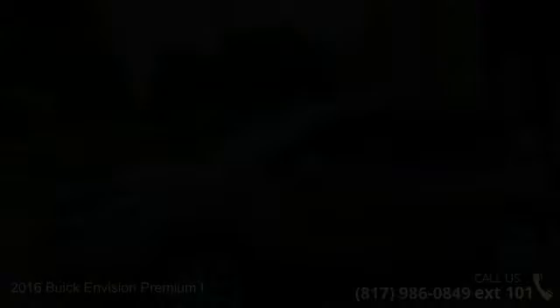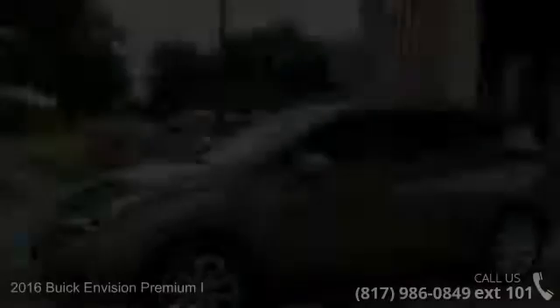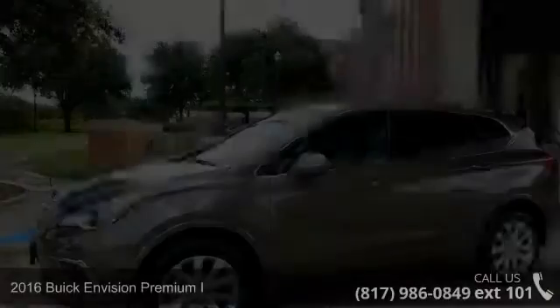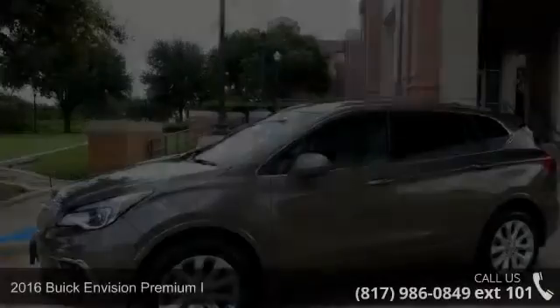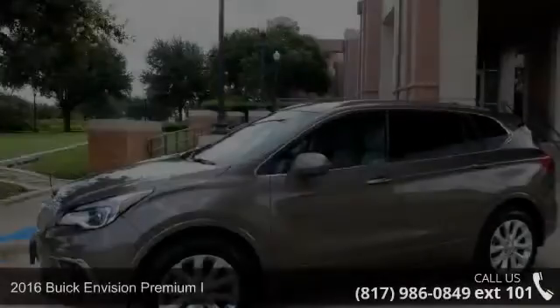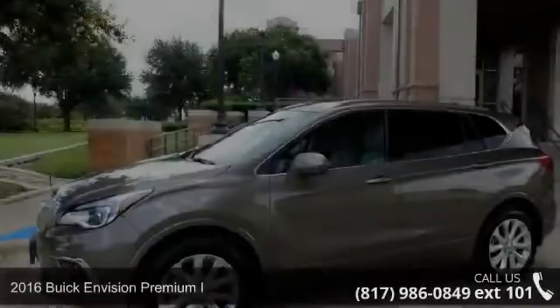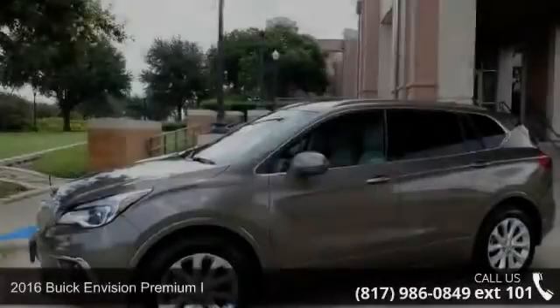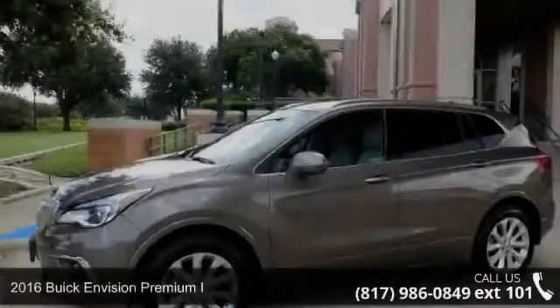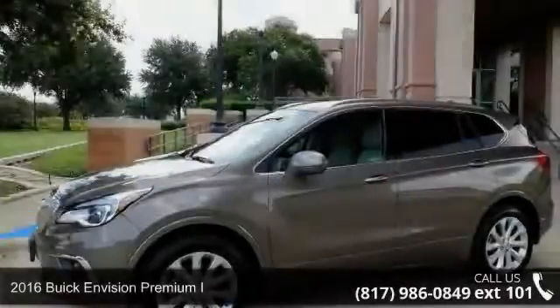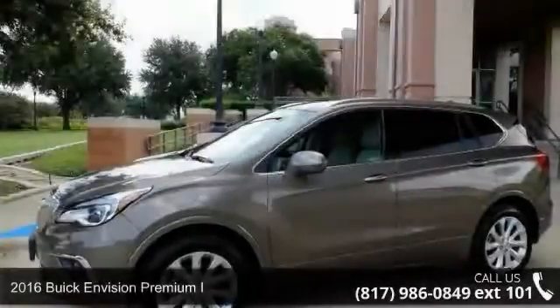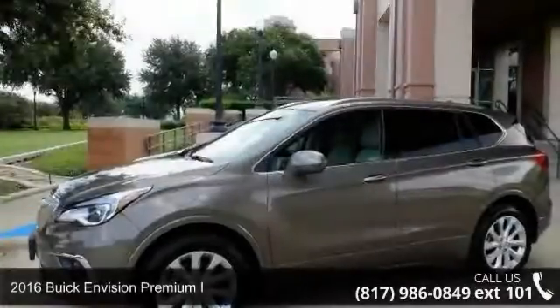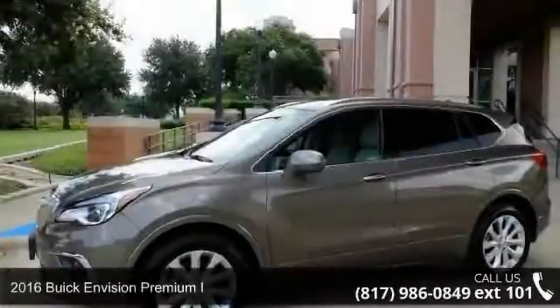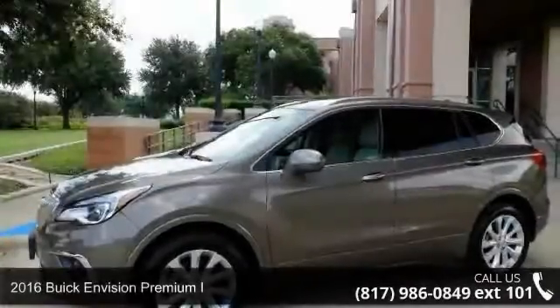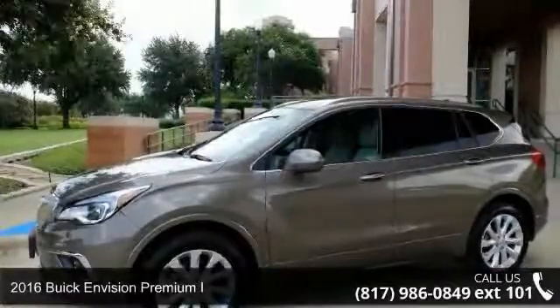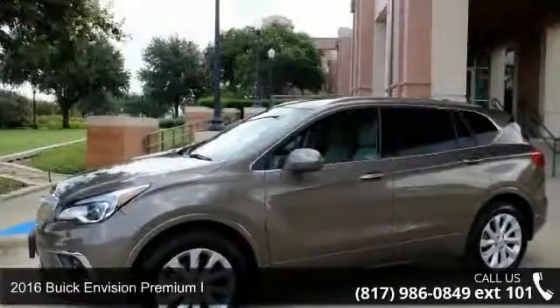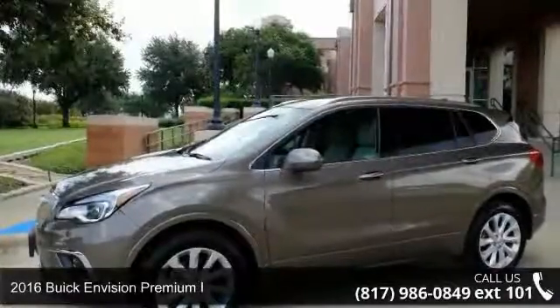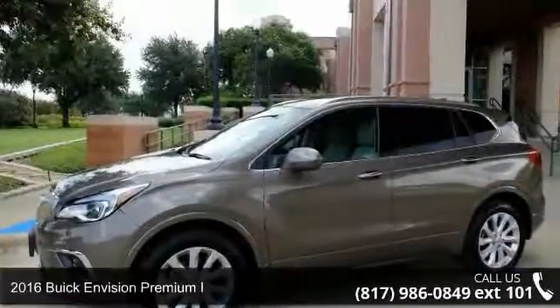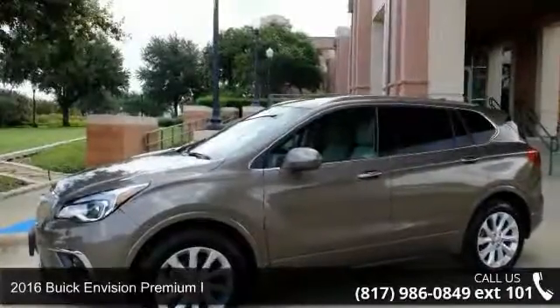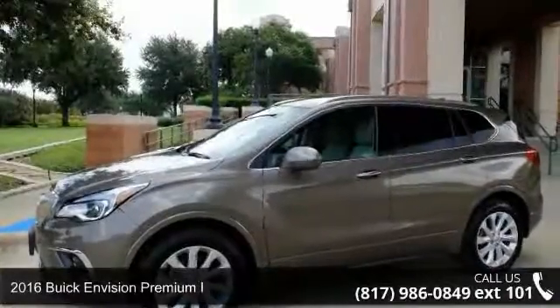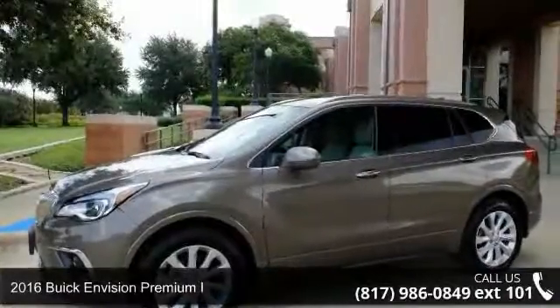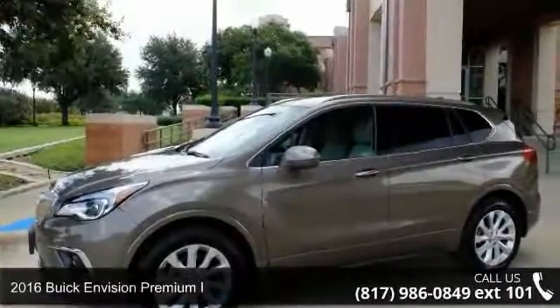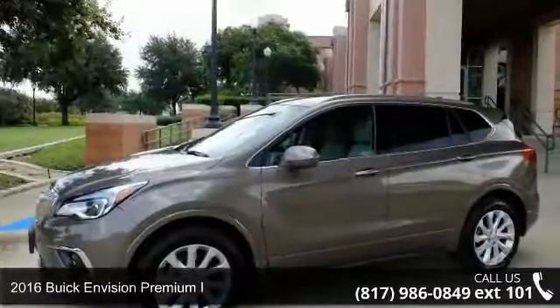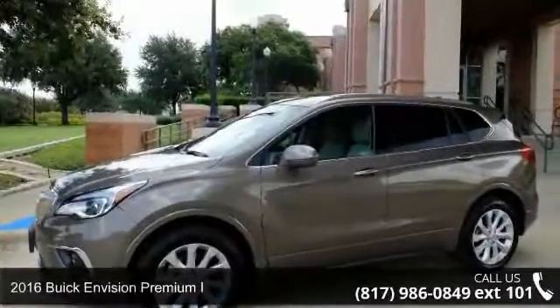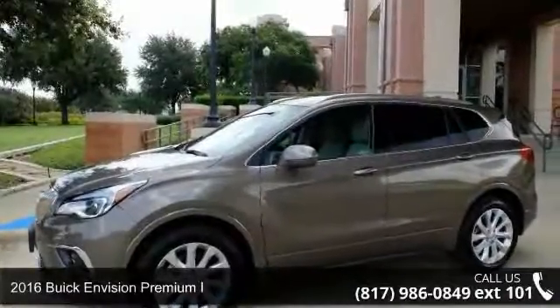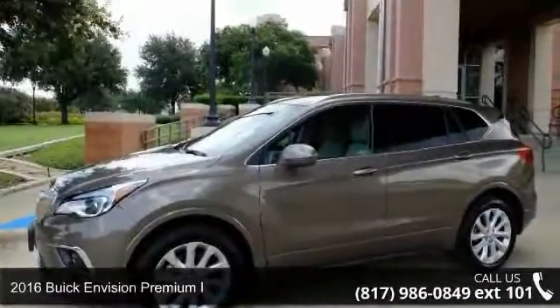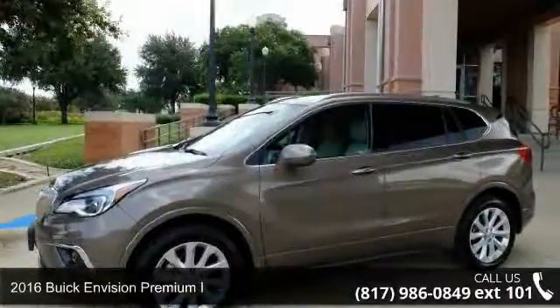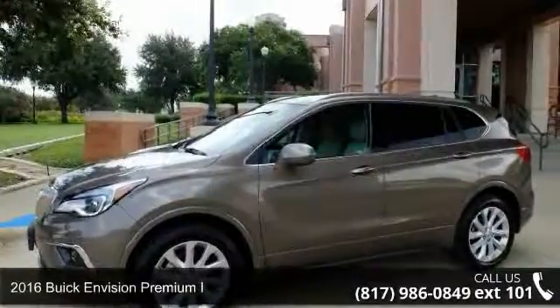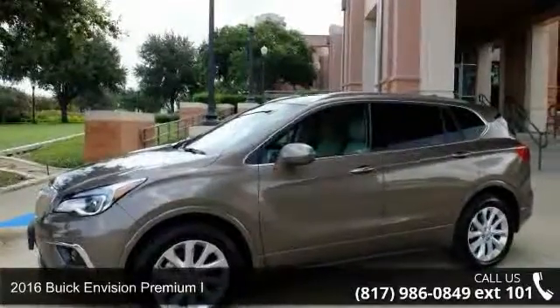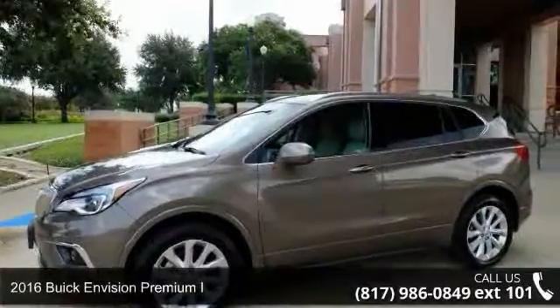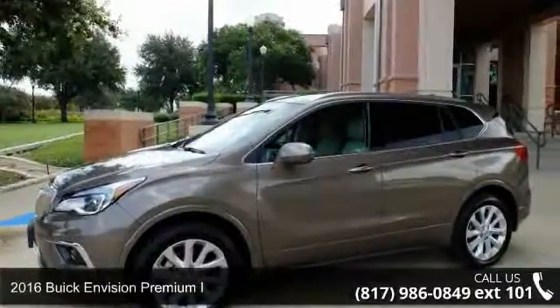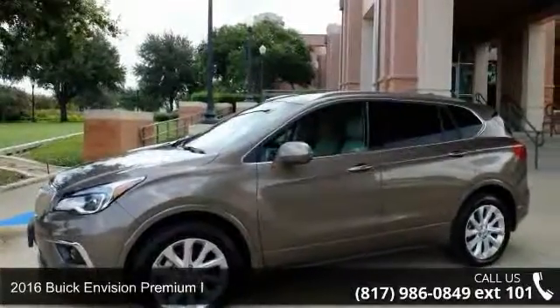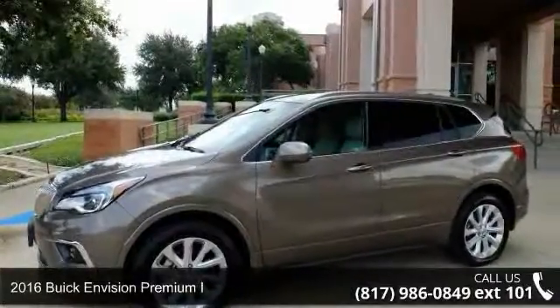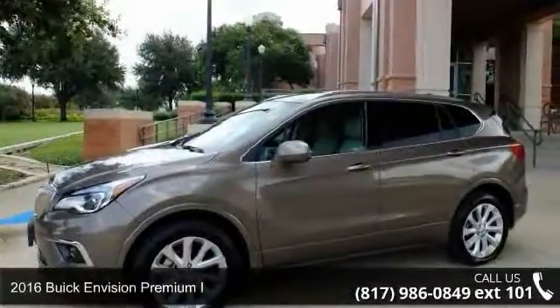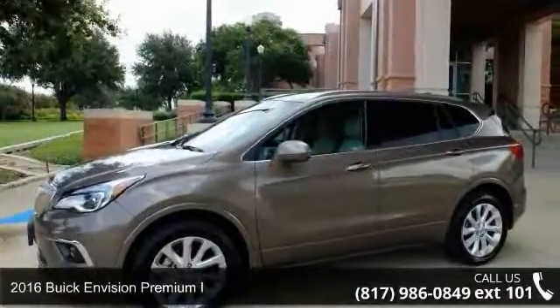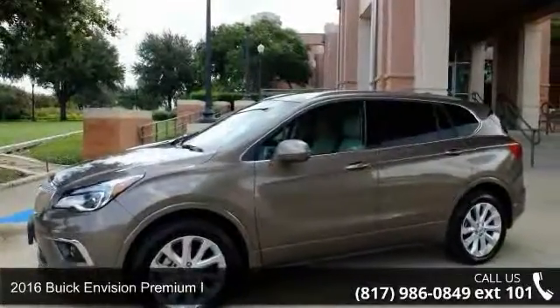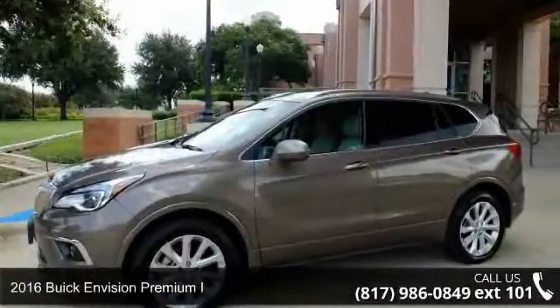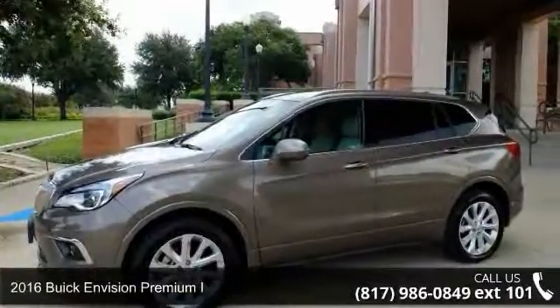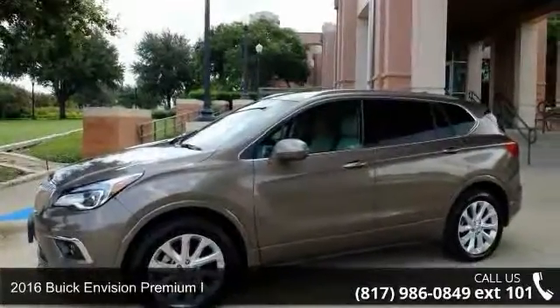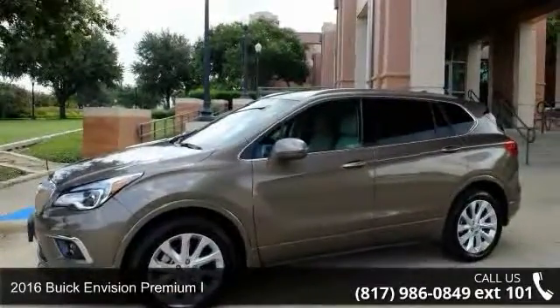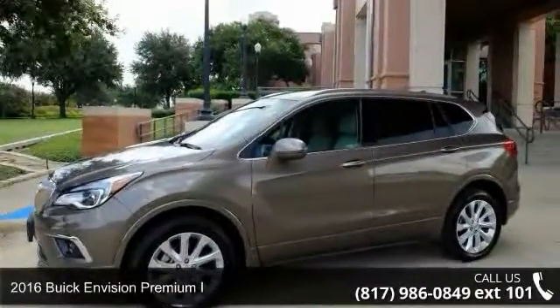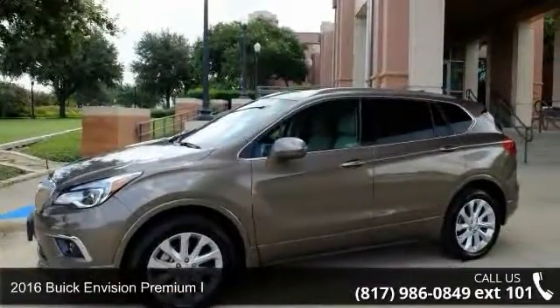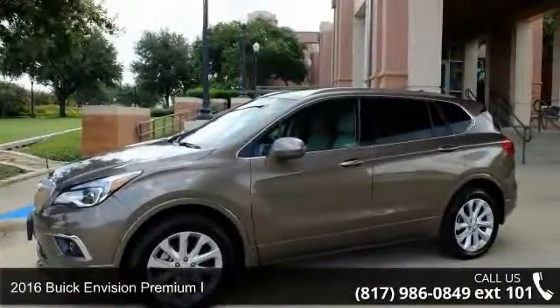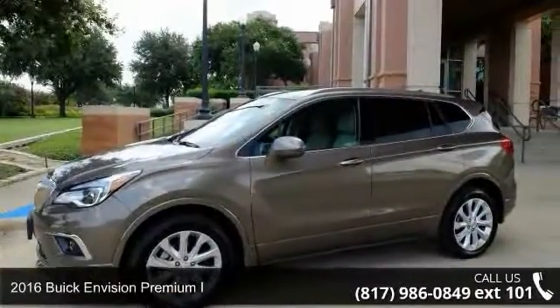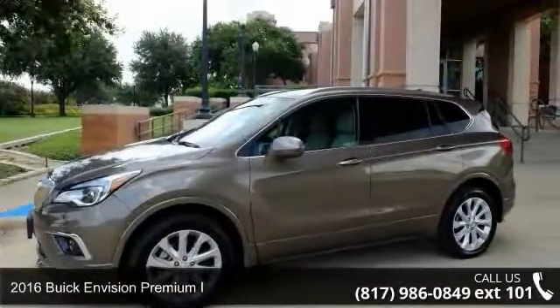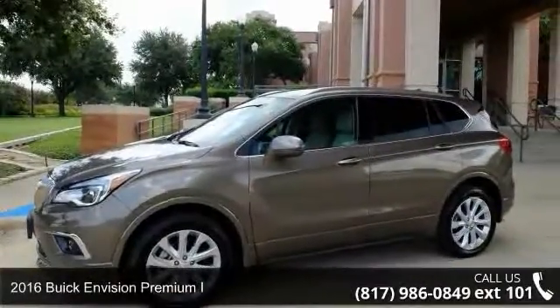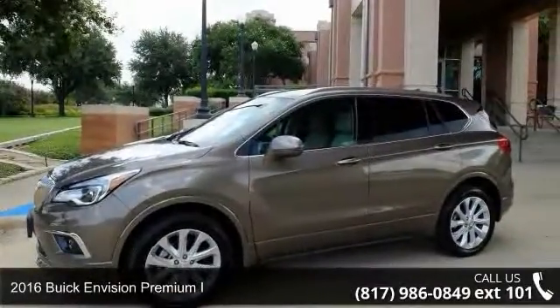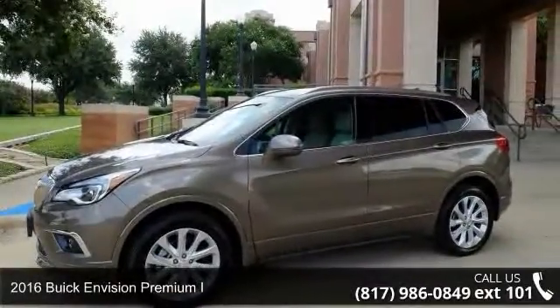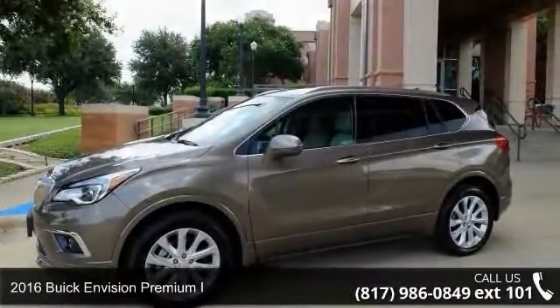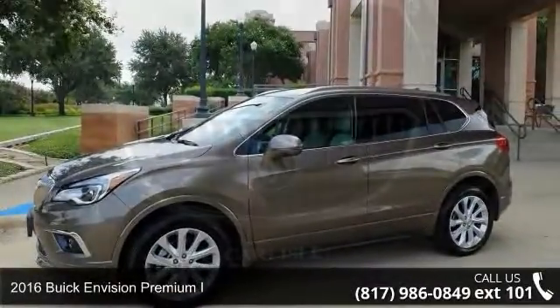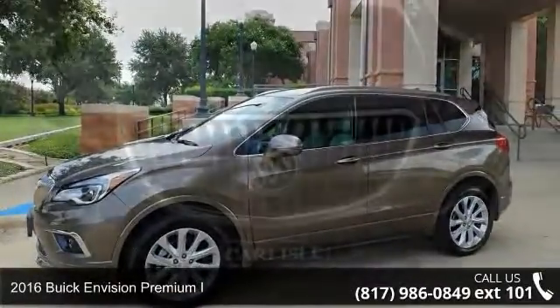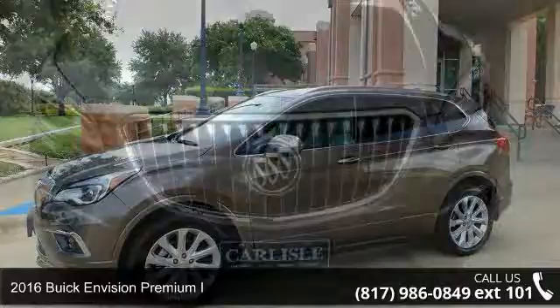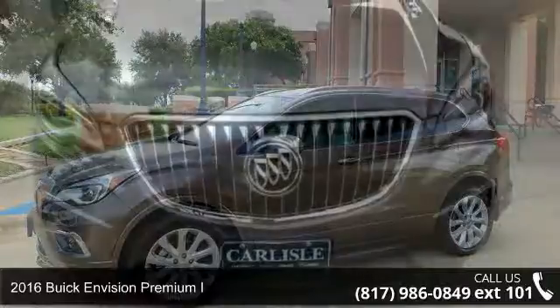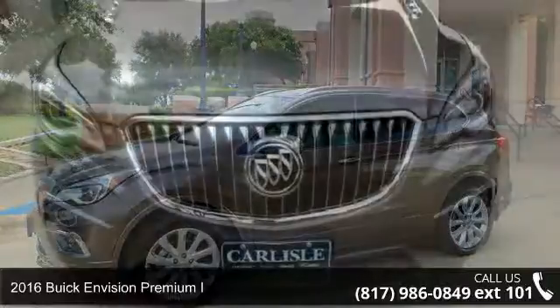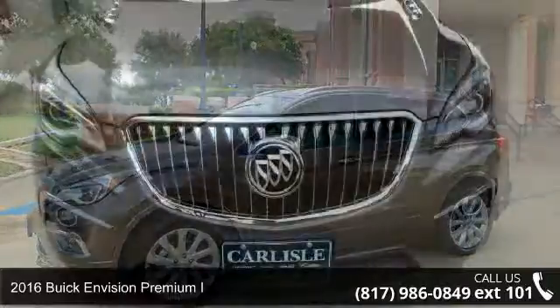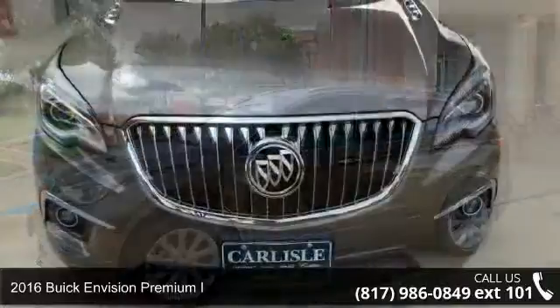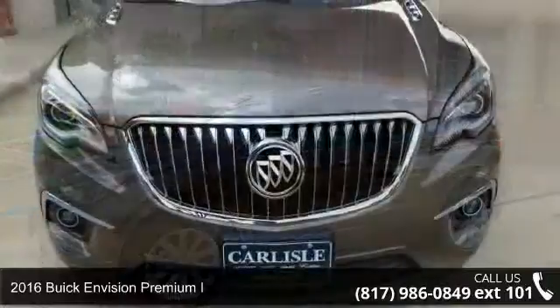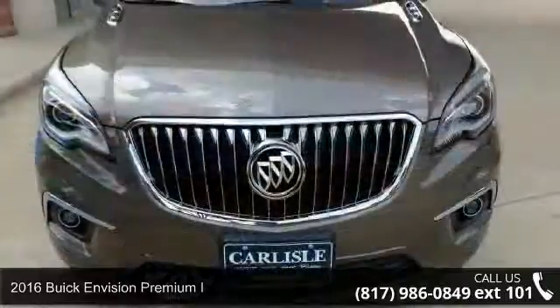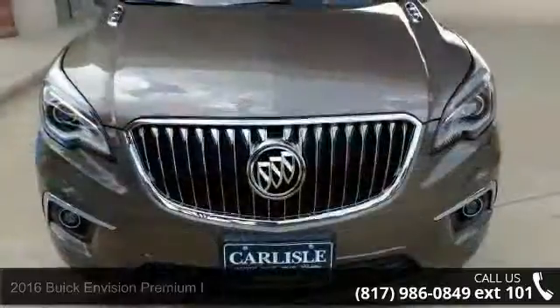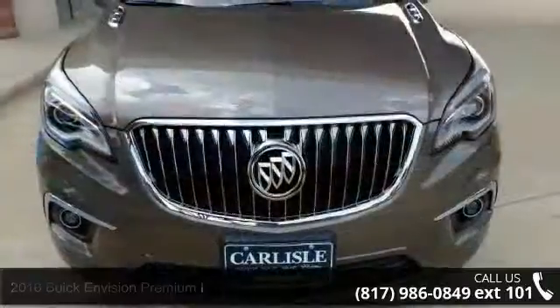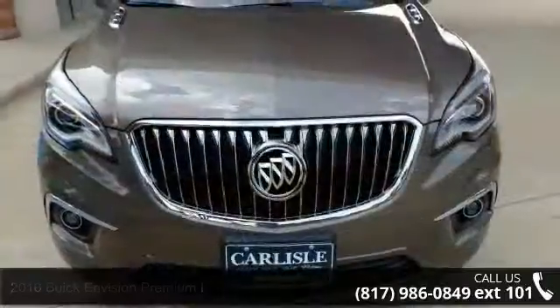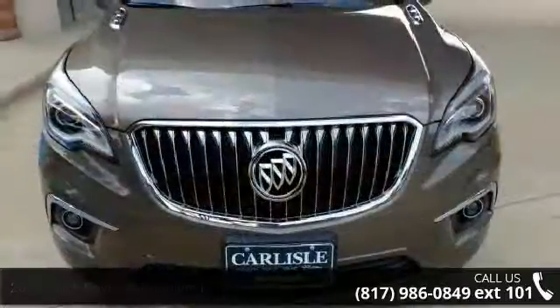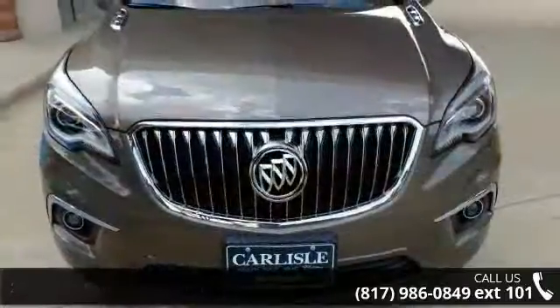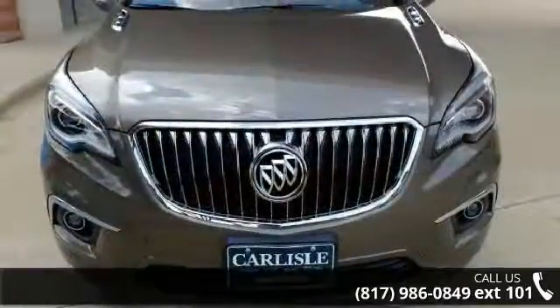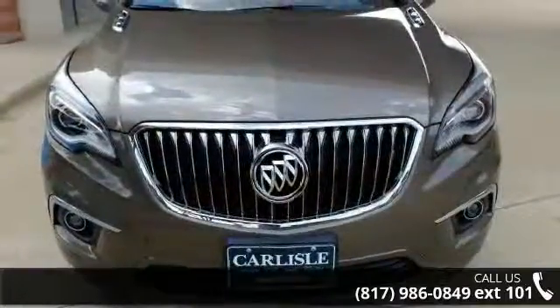Presenting the 2016 Buick Envision. If you are looking for a first-rate auto, this one could be yours today.